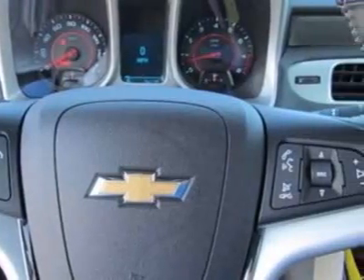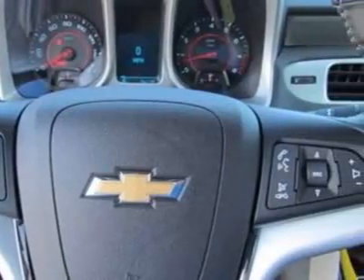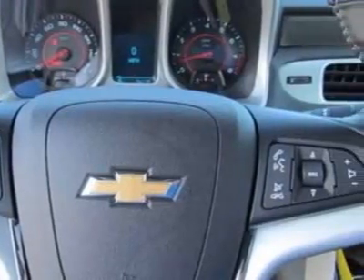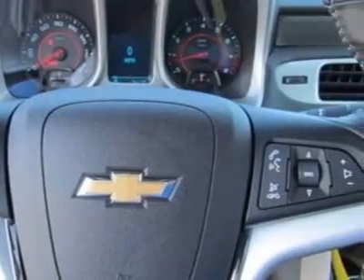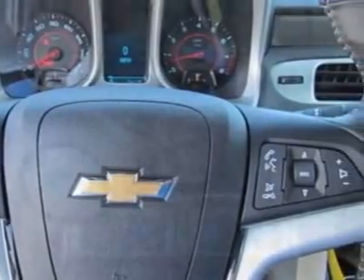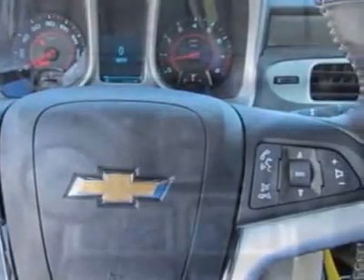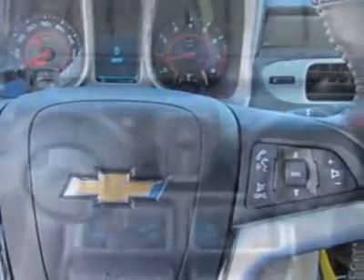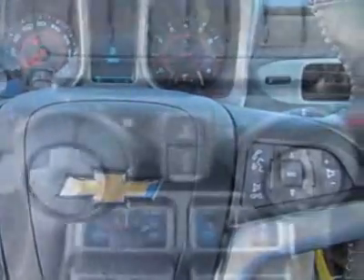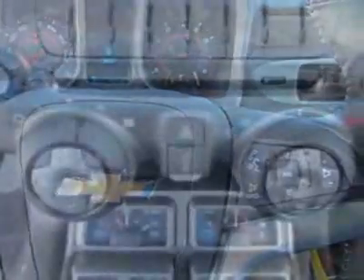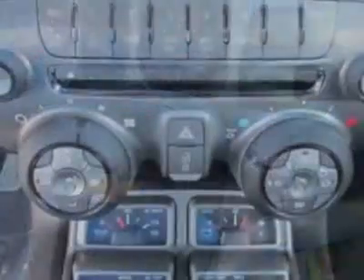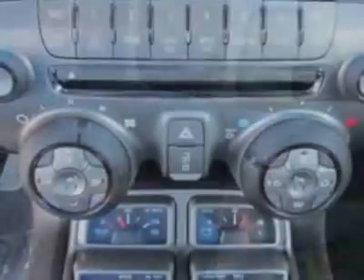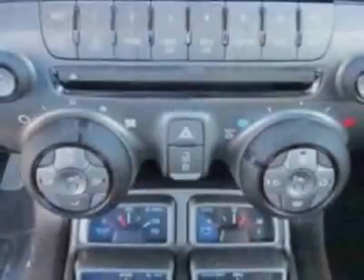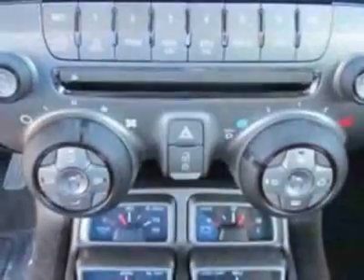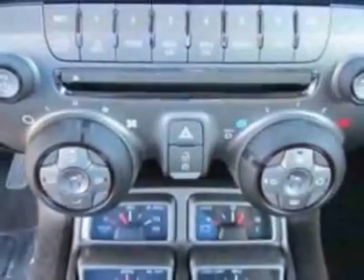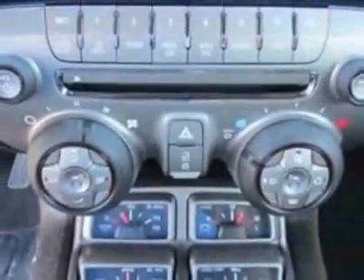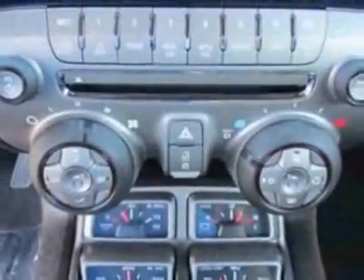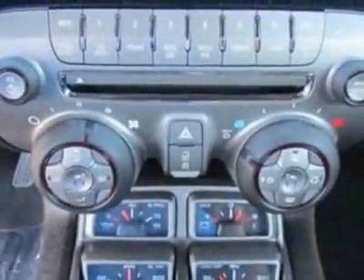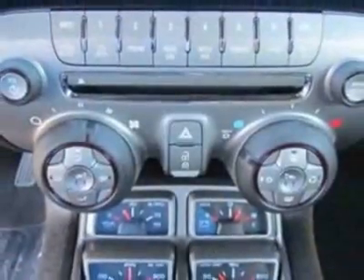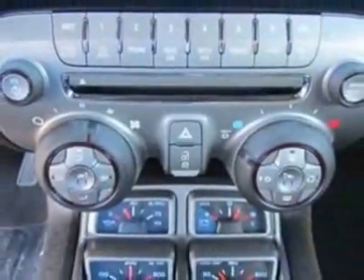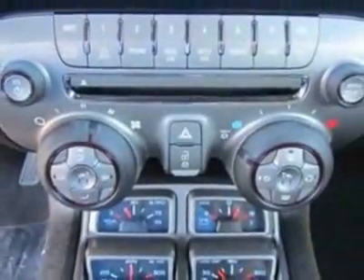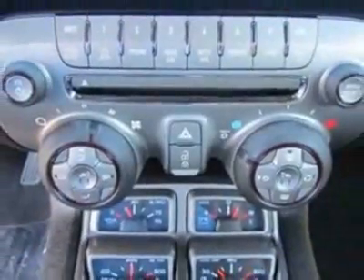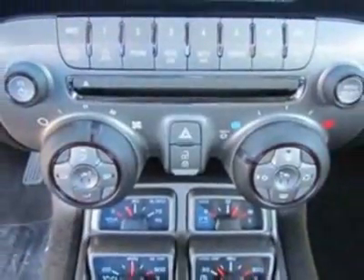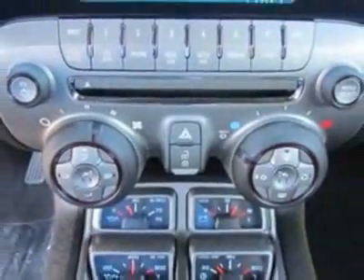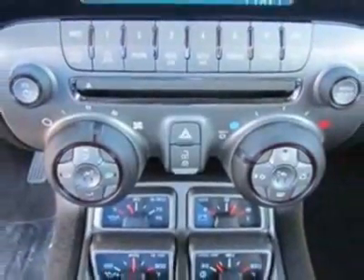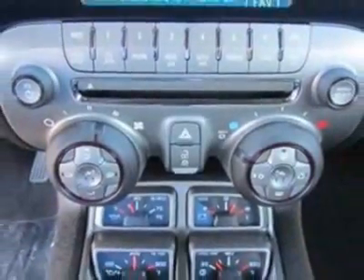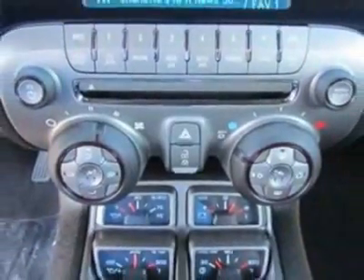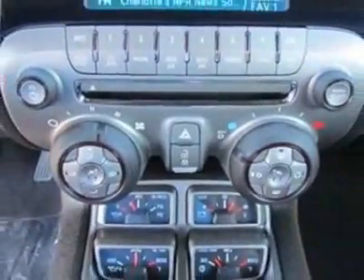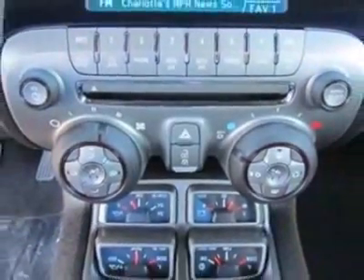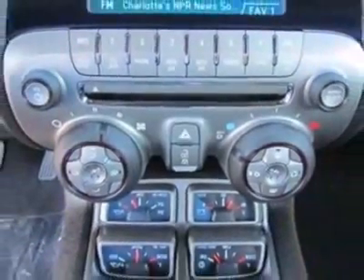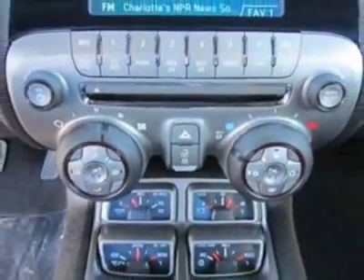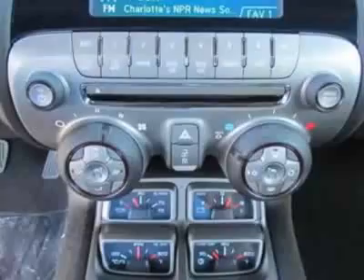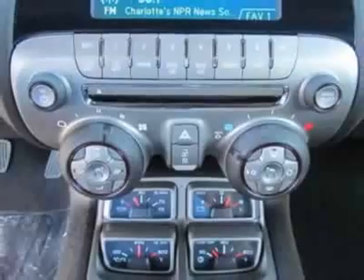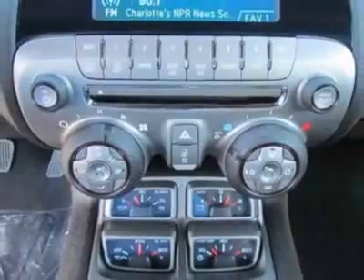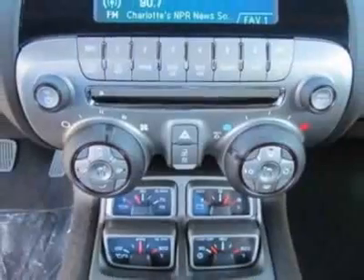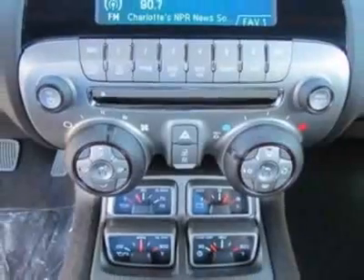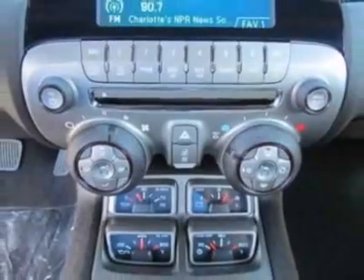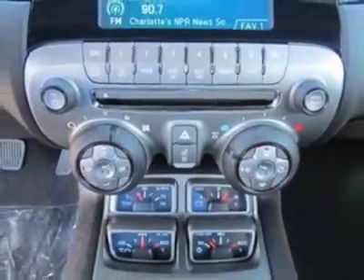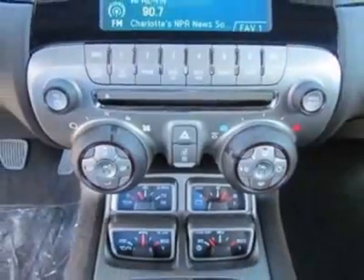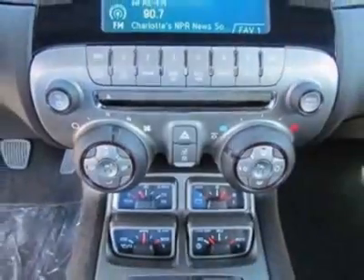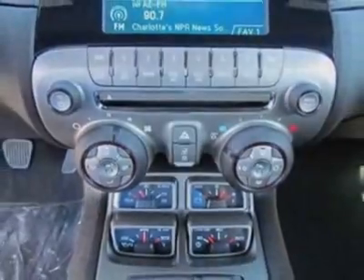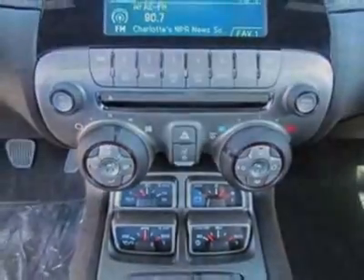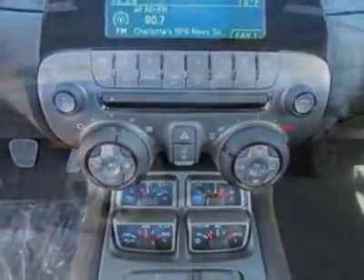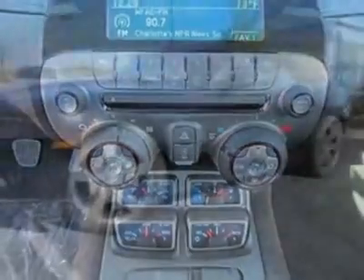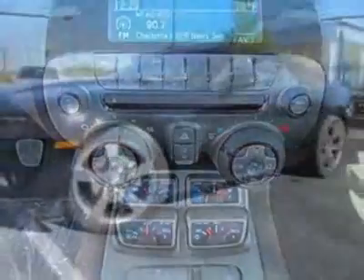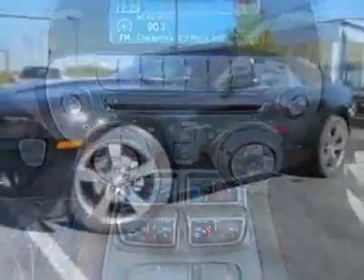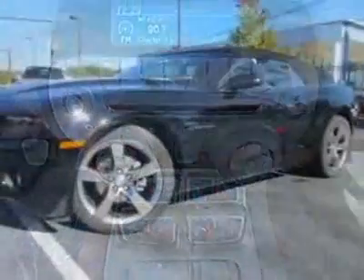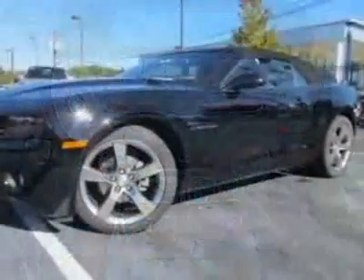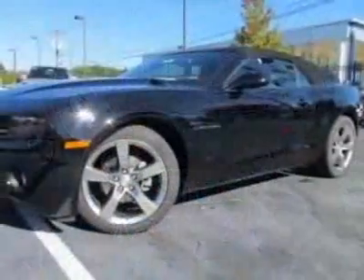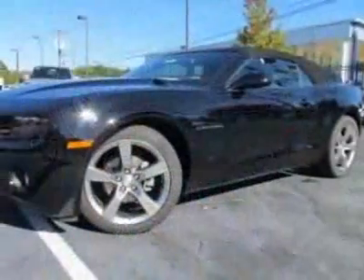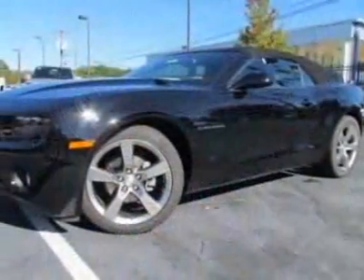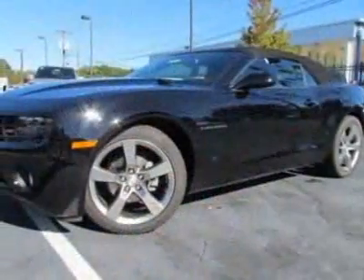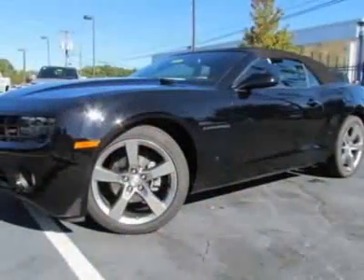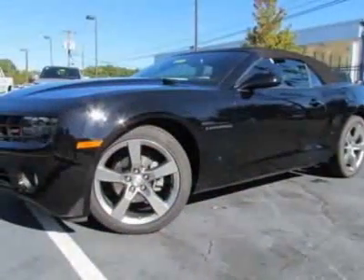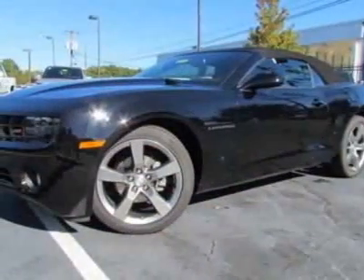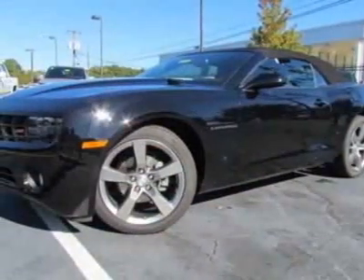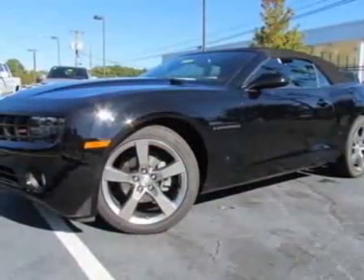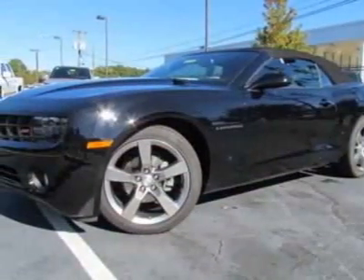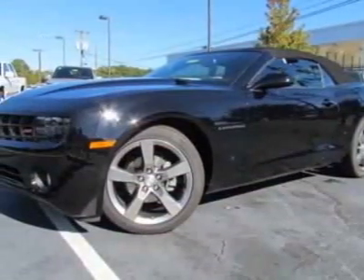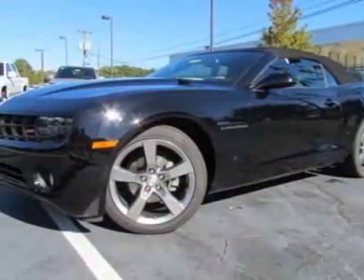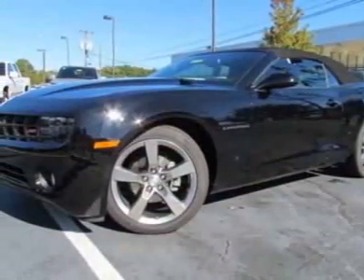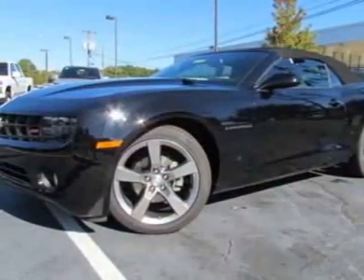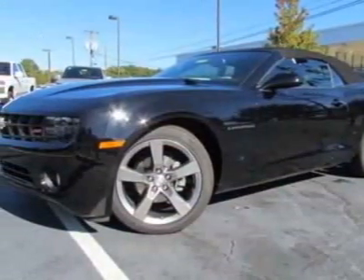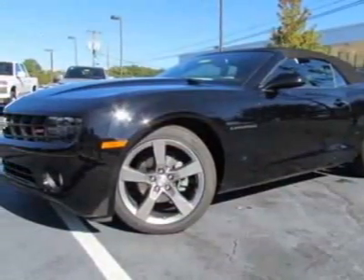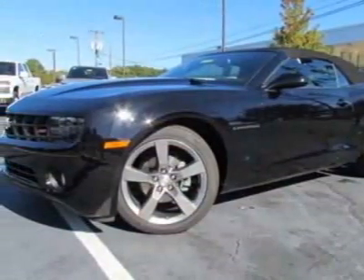Tires: P245-45R20 front and P275-40R20 rear, black wall.